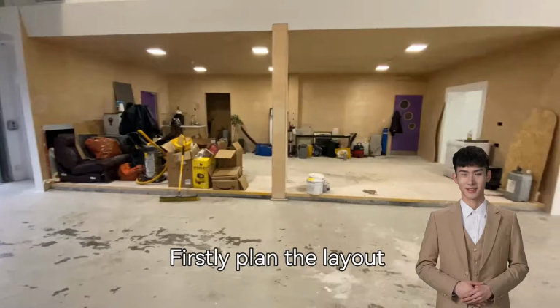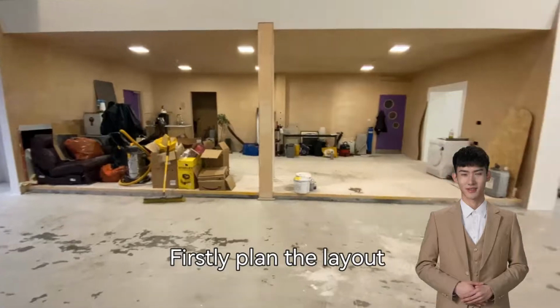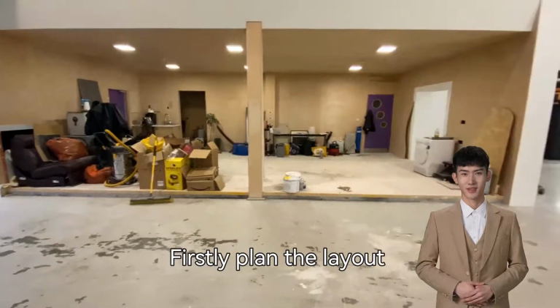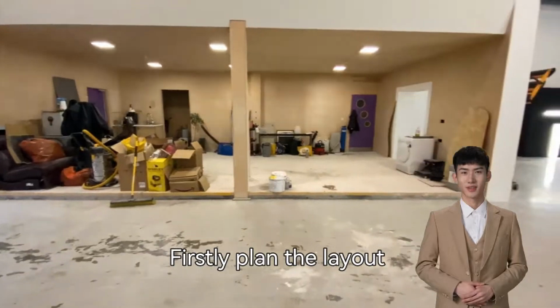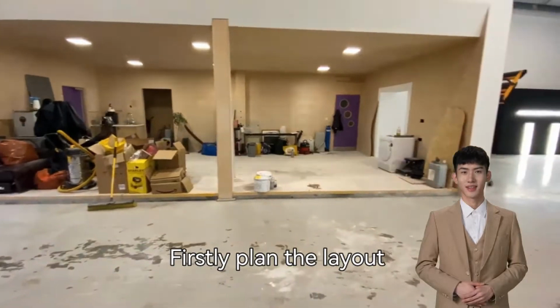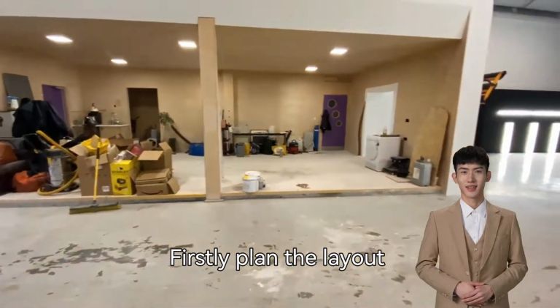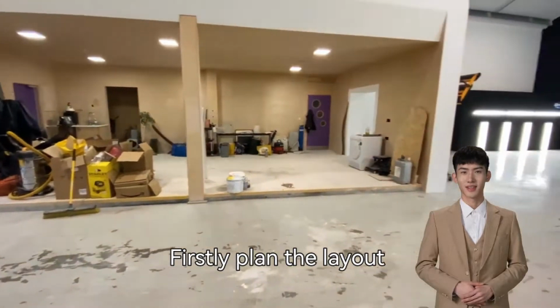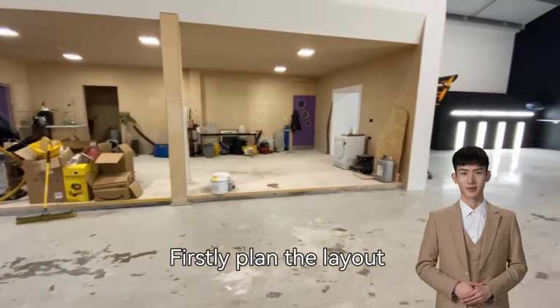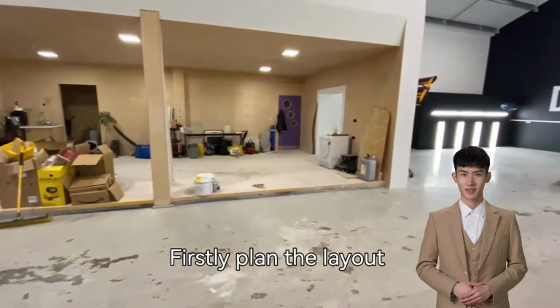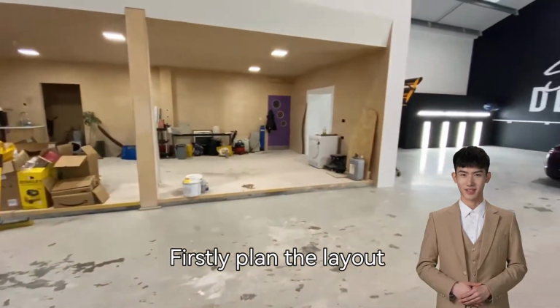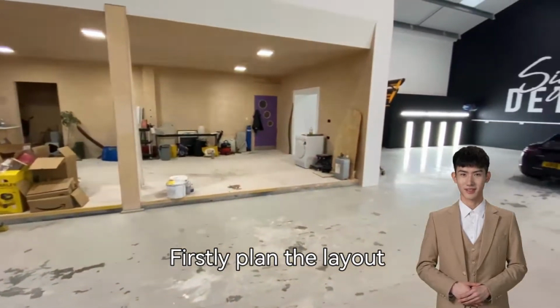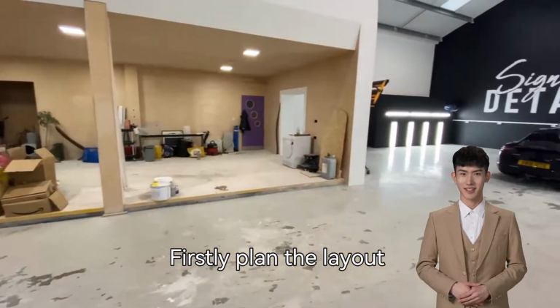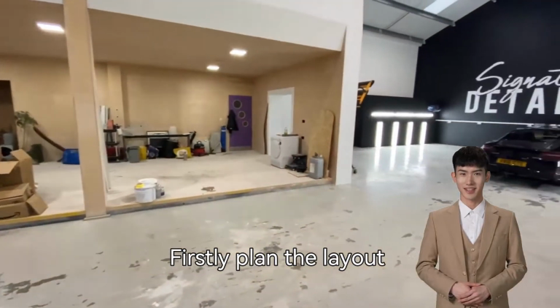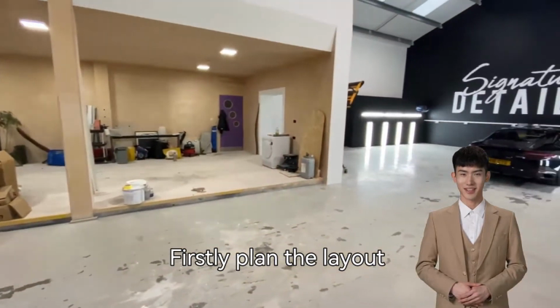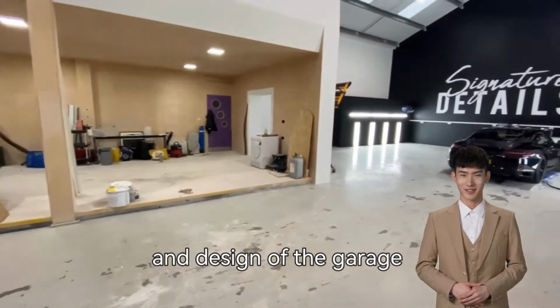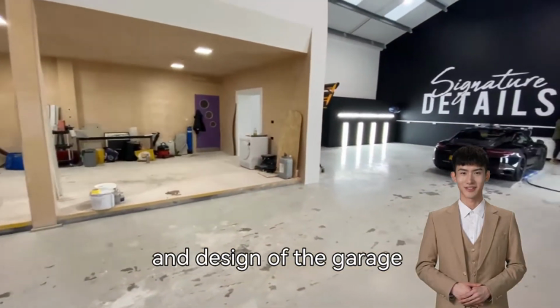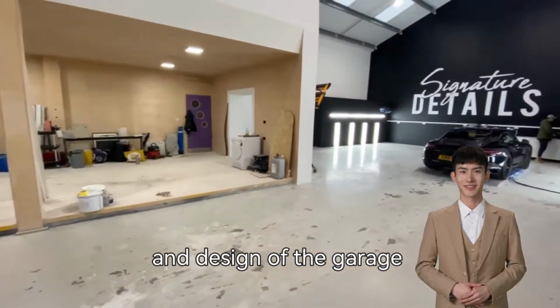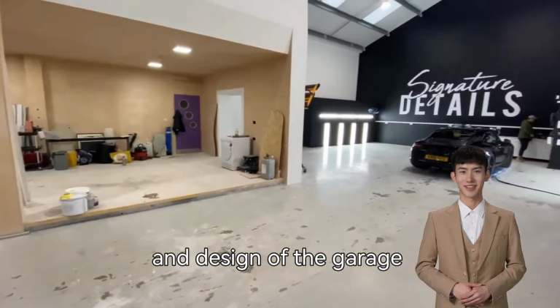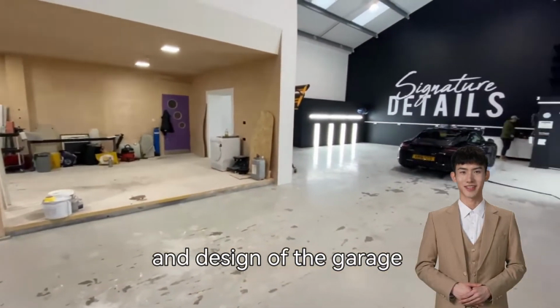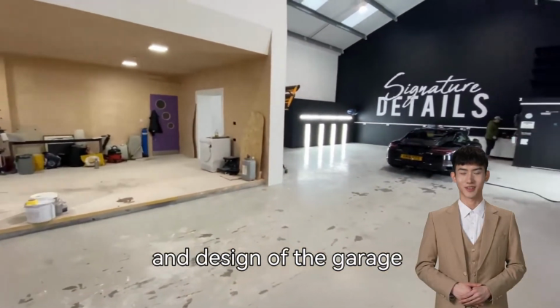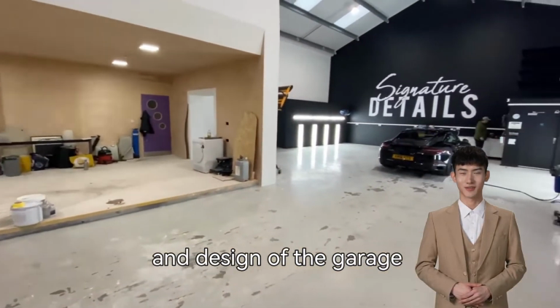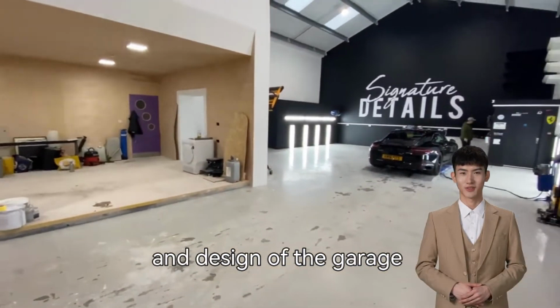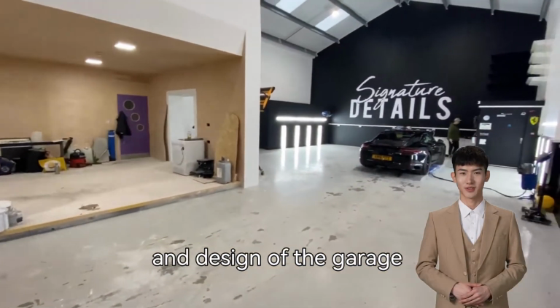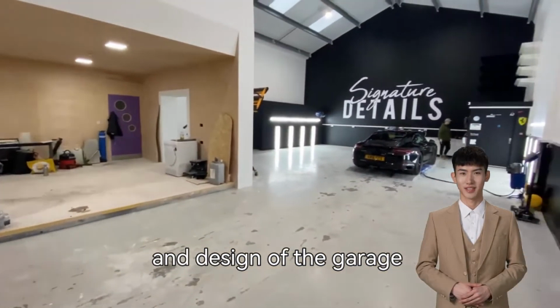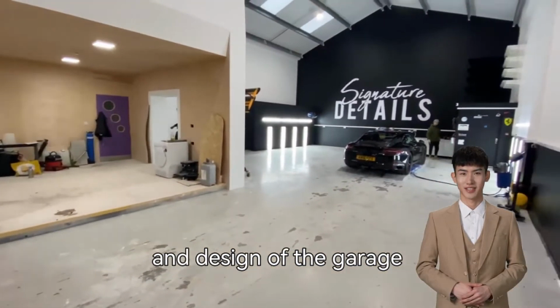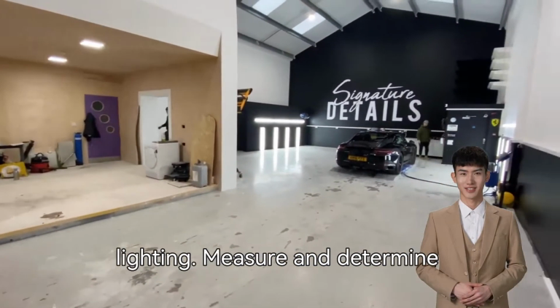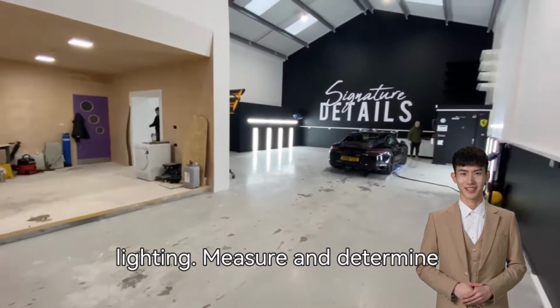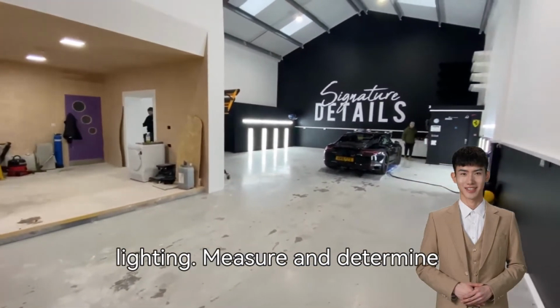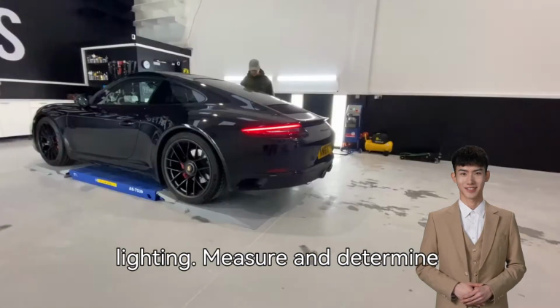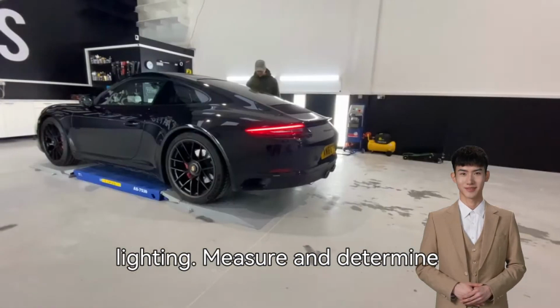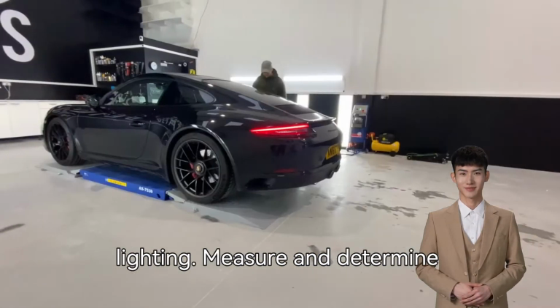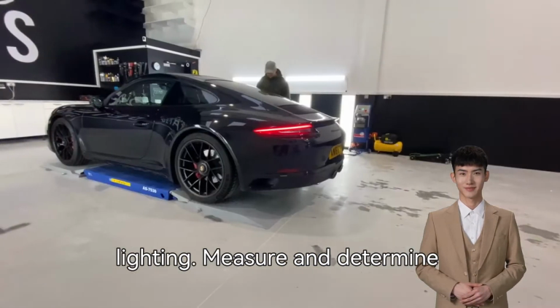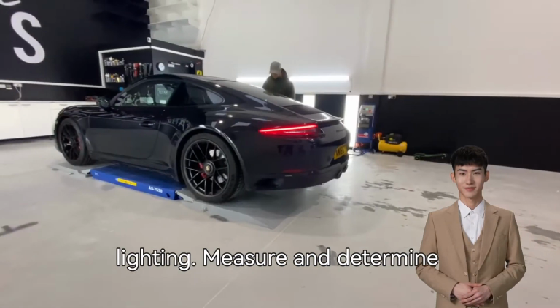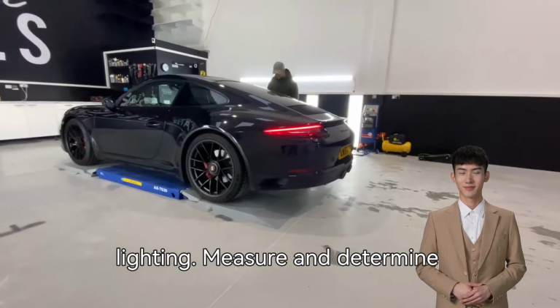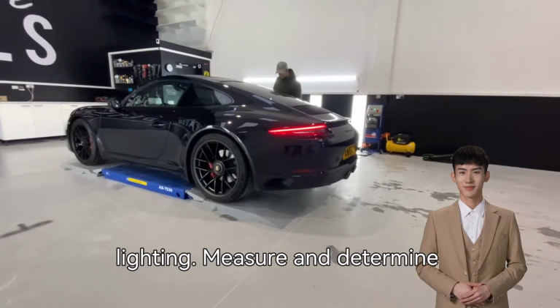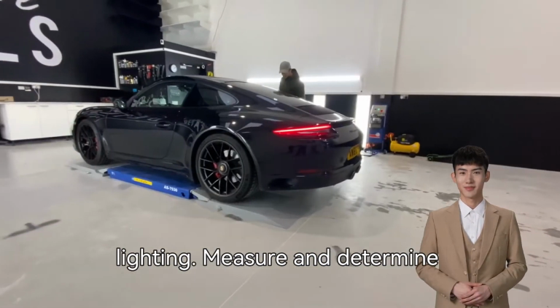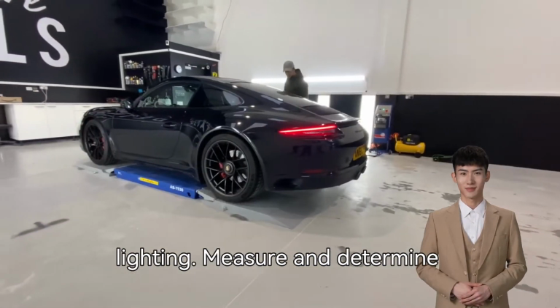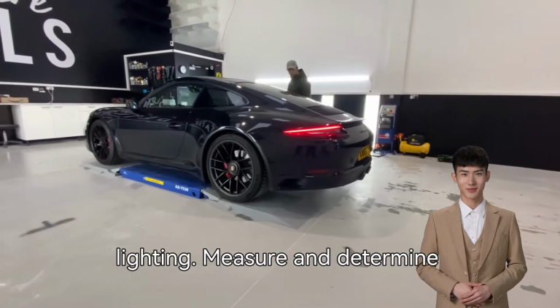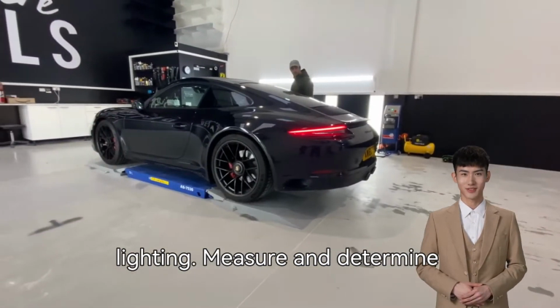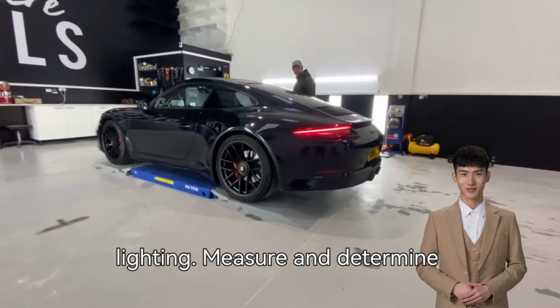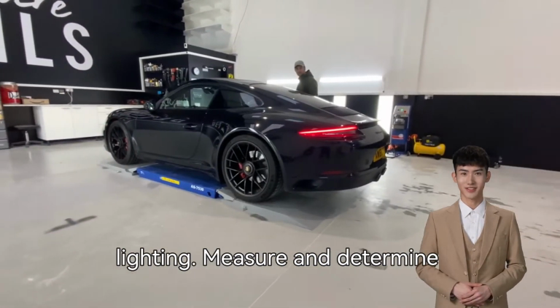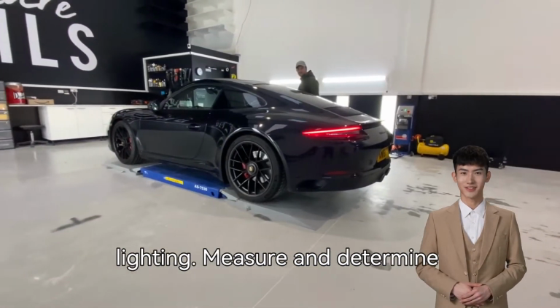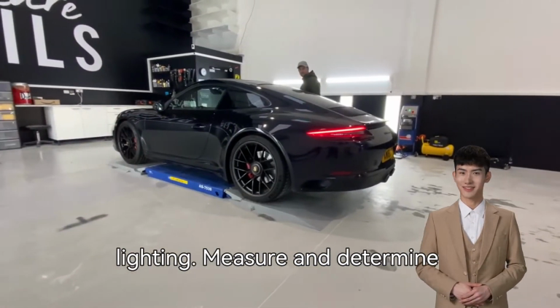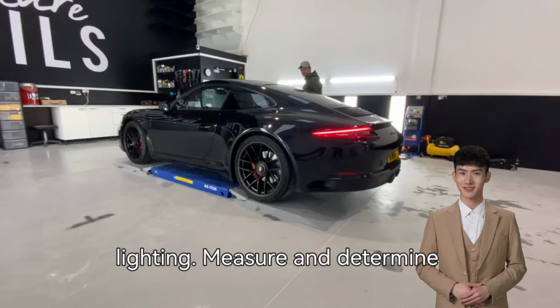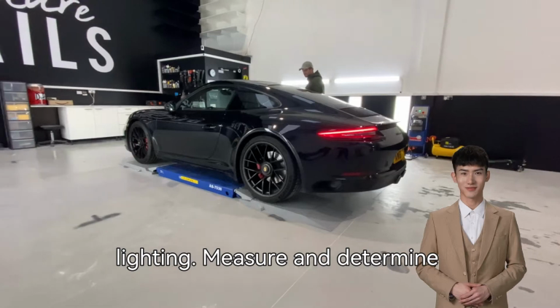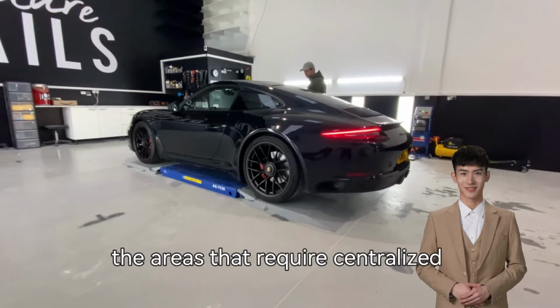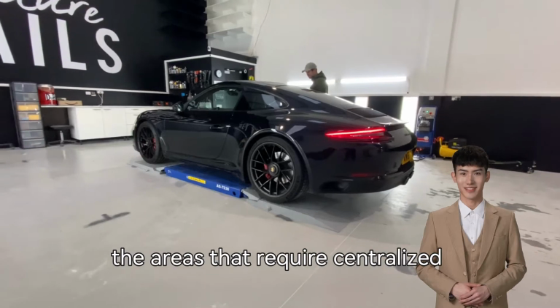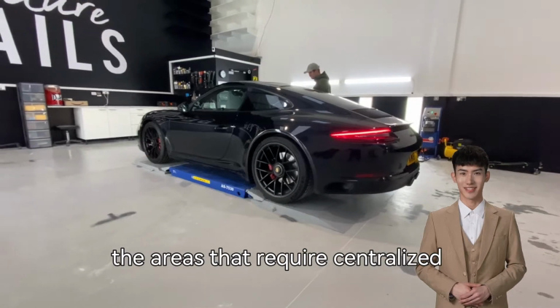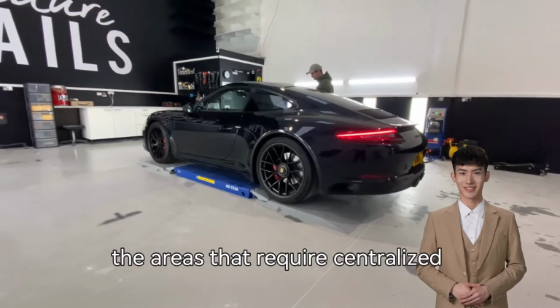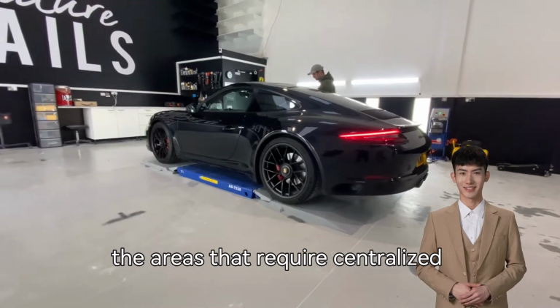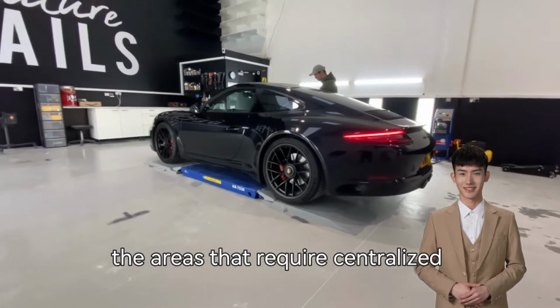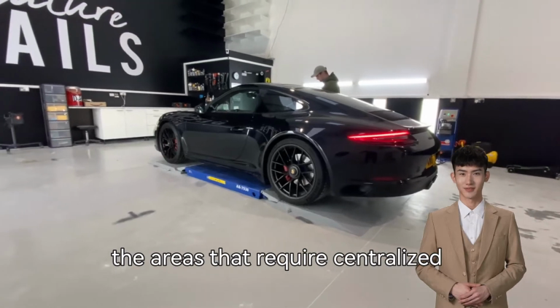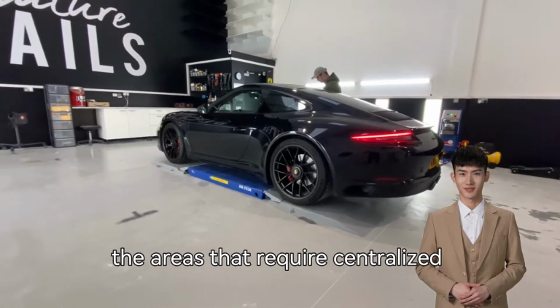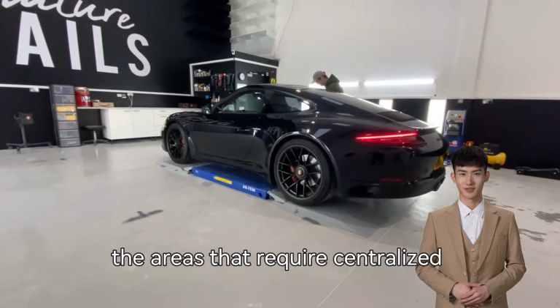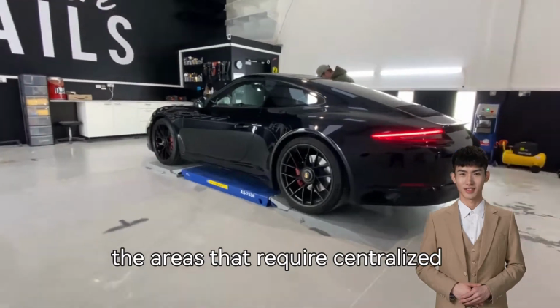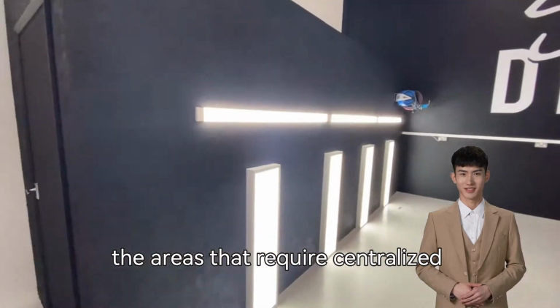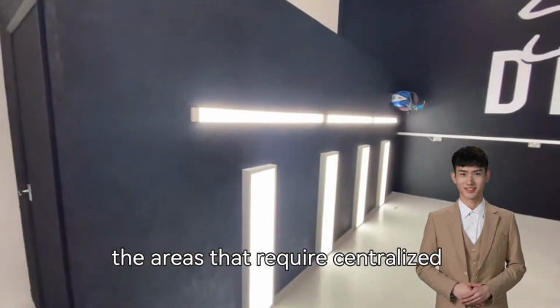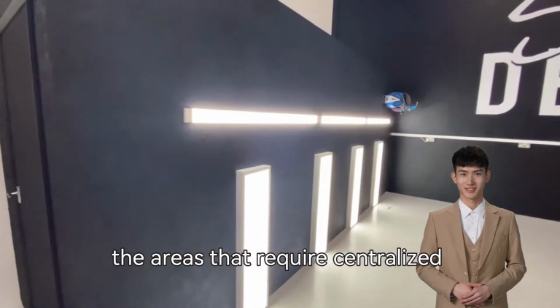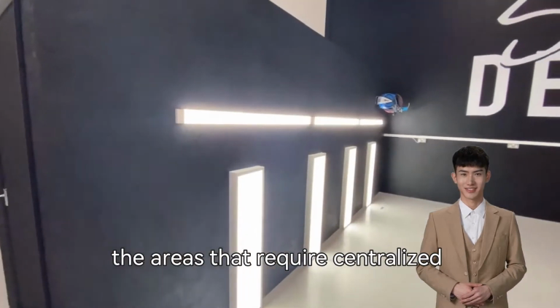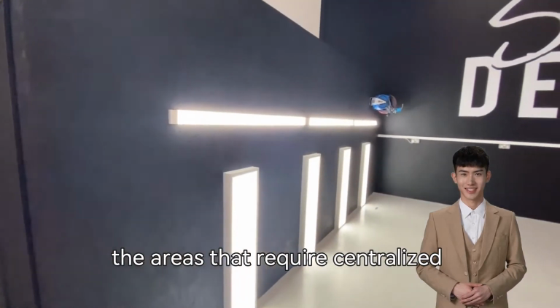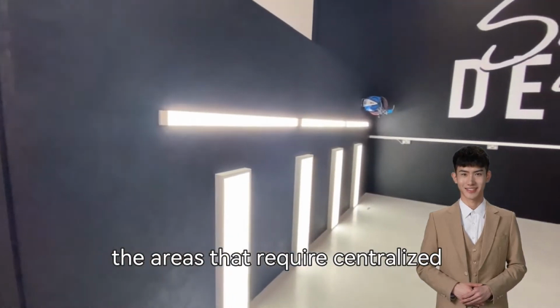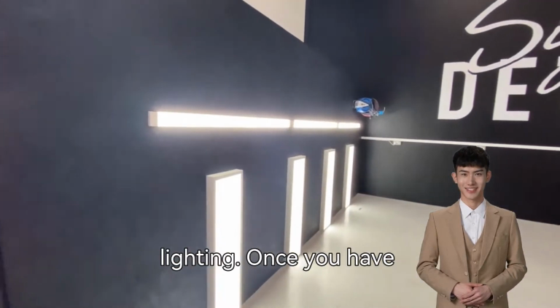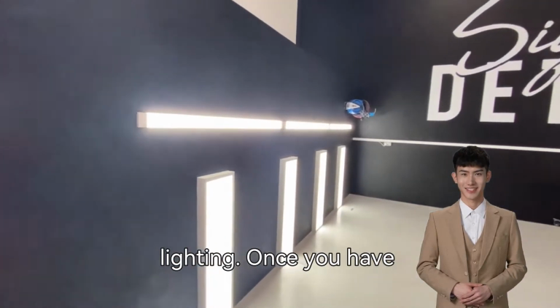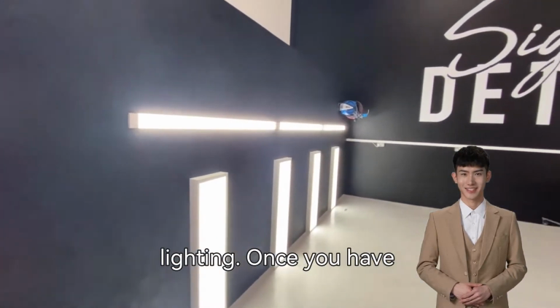Firstly, plan the layout and design of the garage lighting. Measure and determine the areas that require centralized lighting.